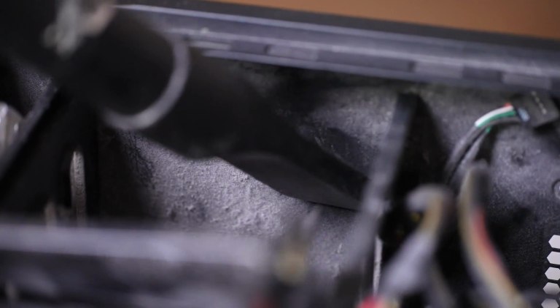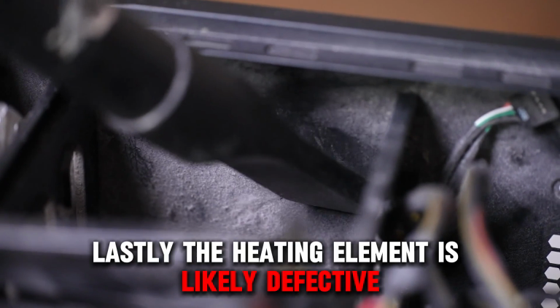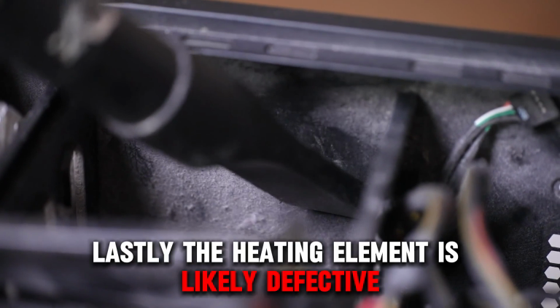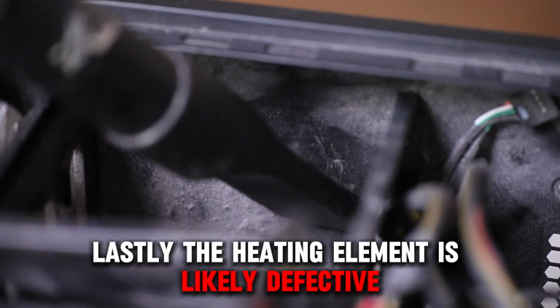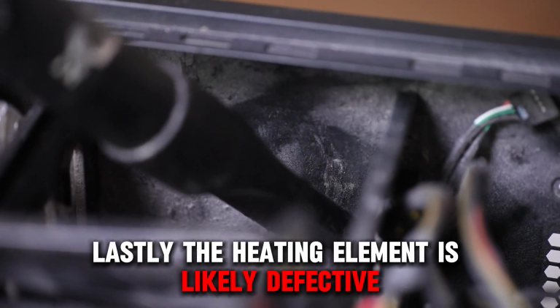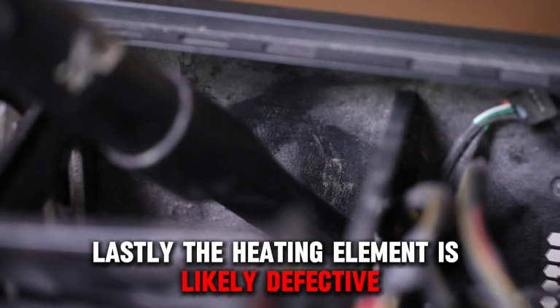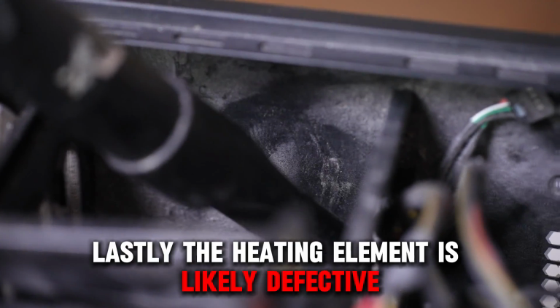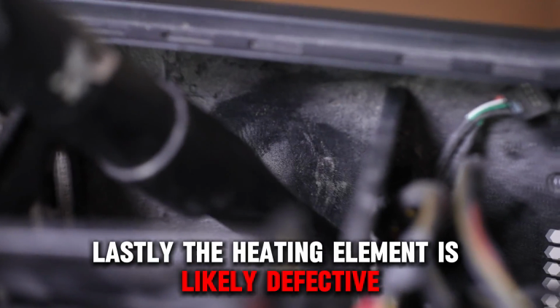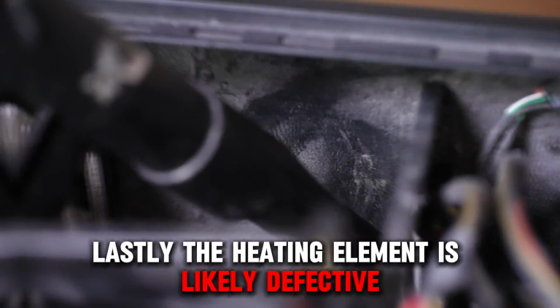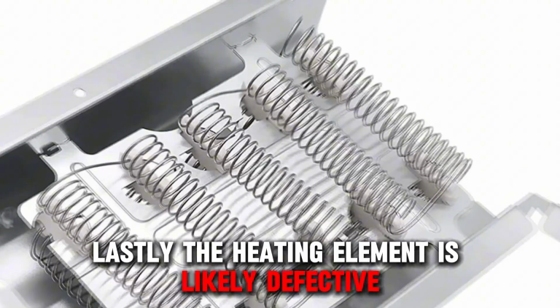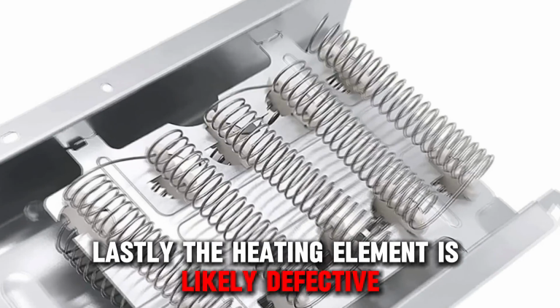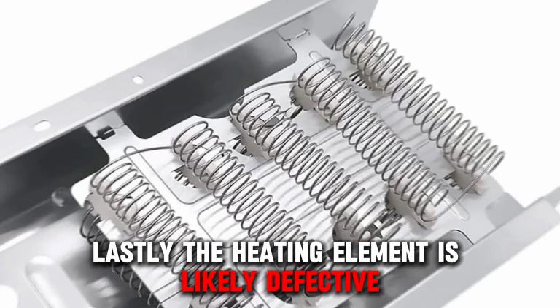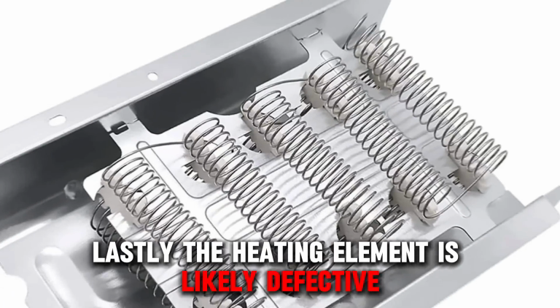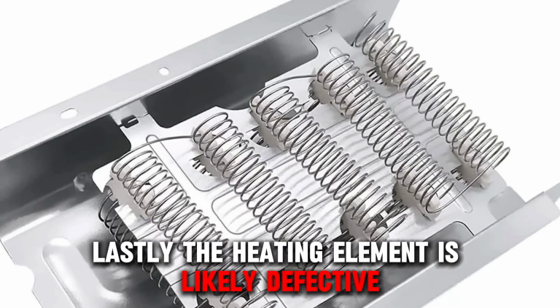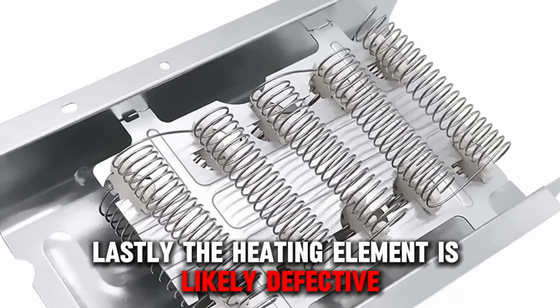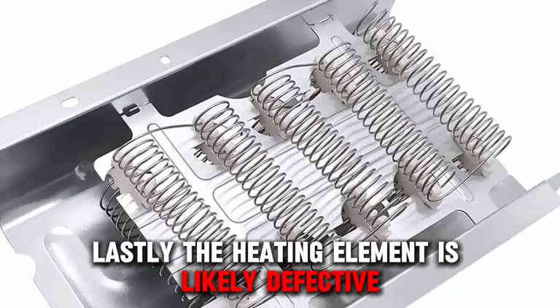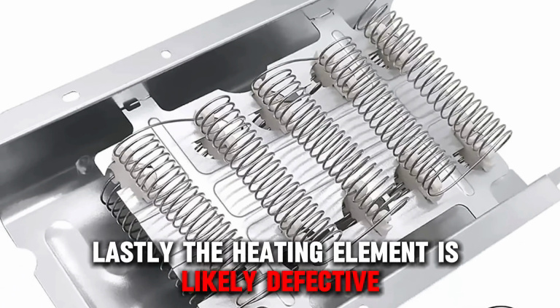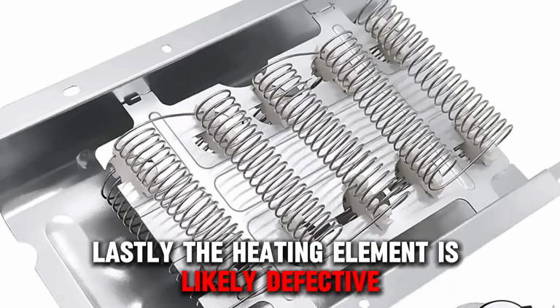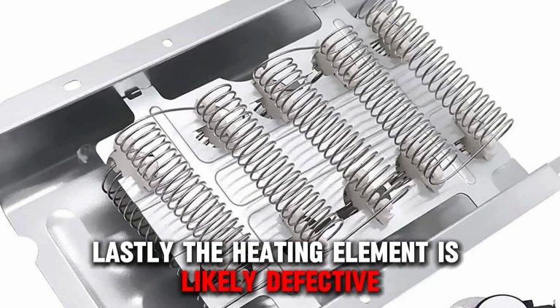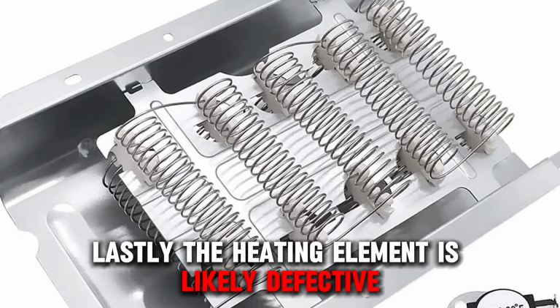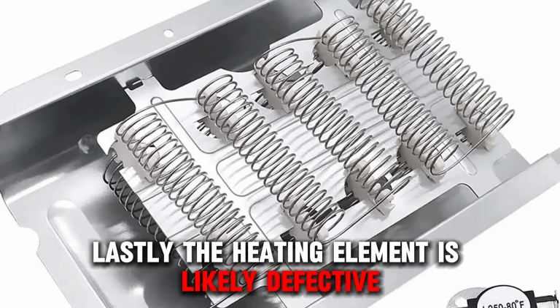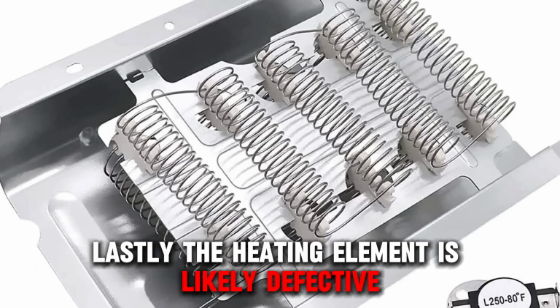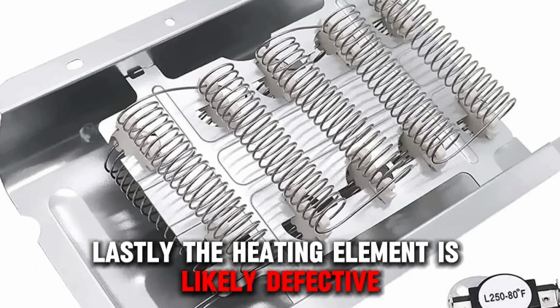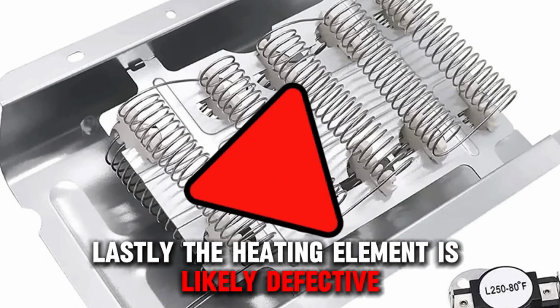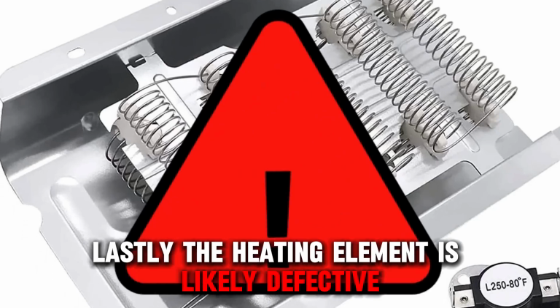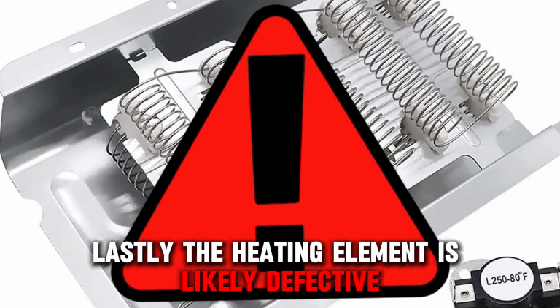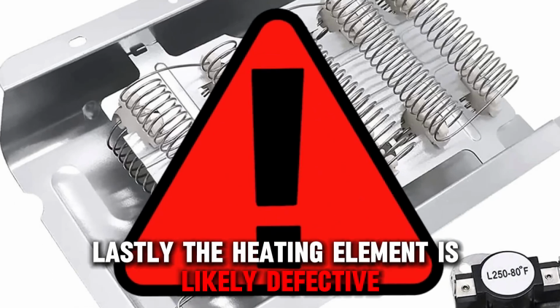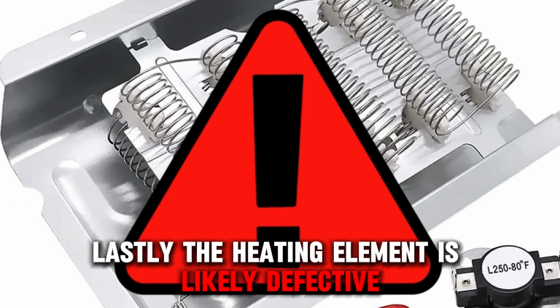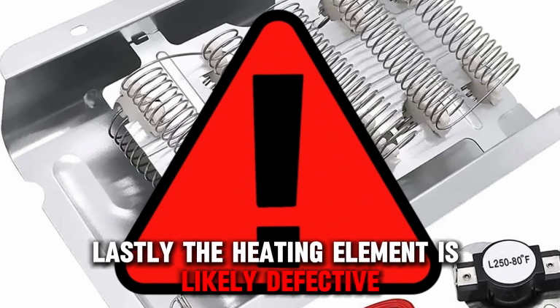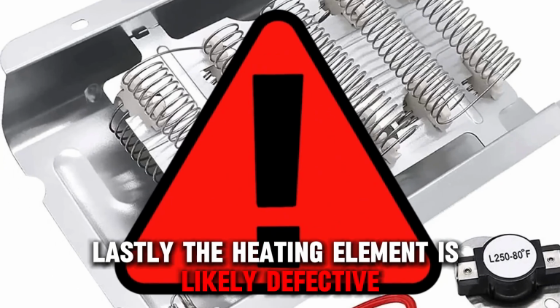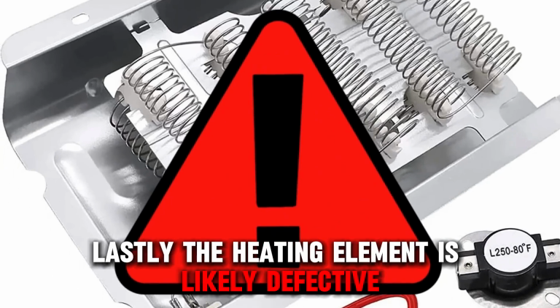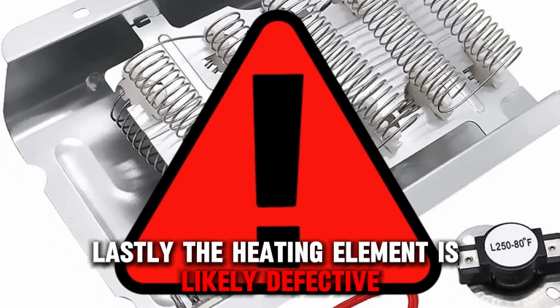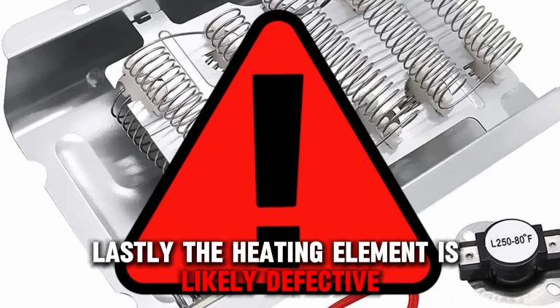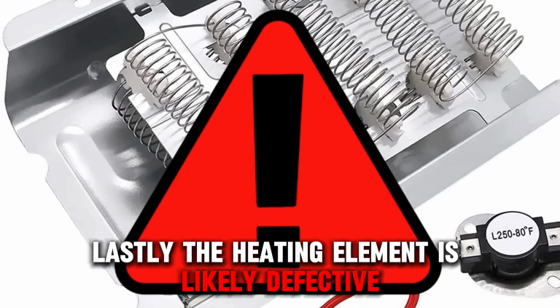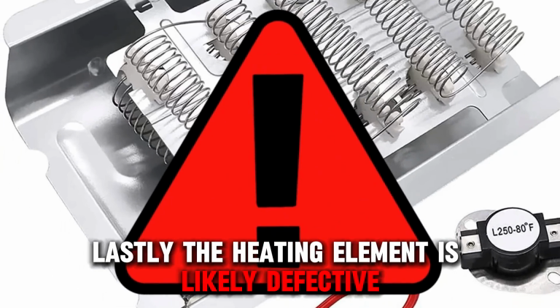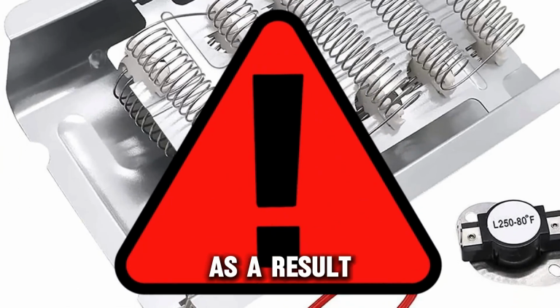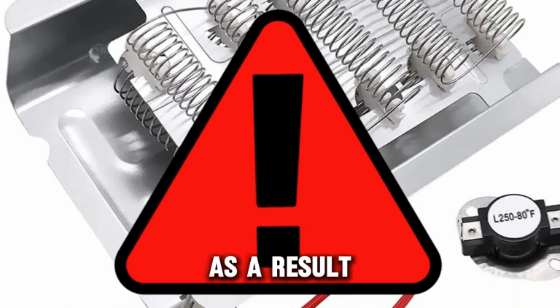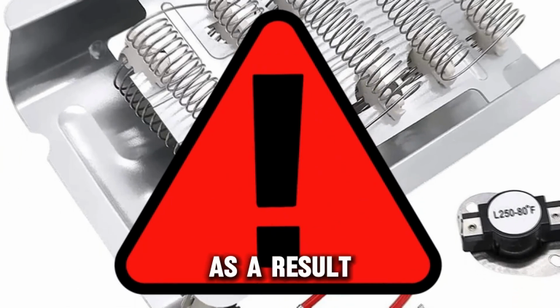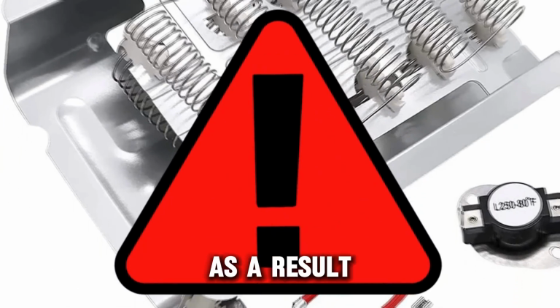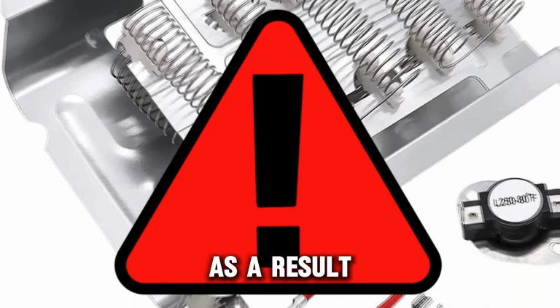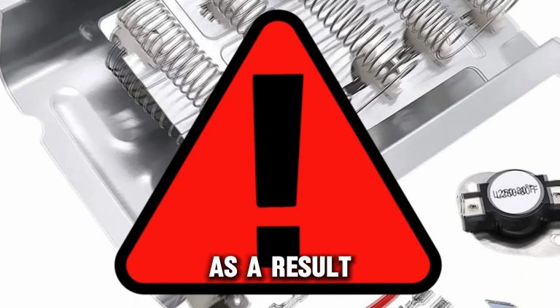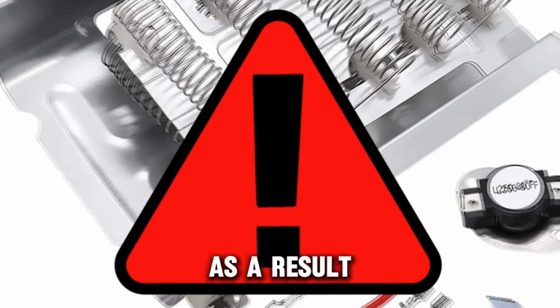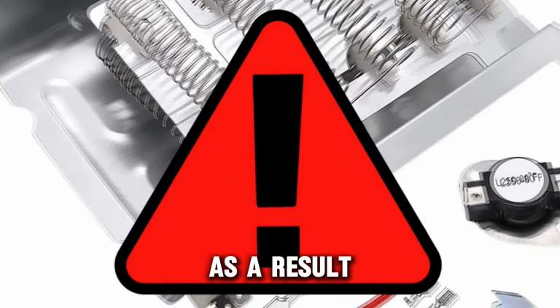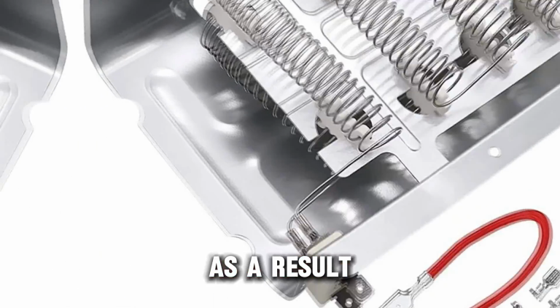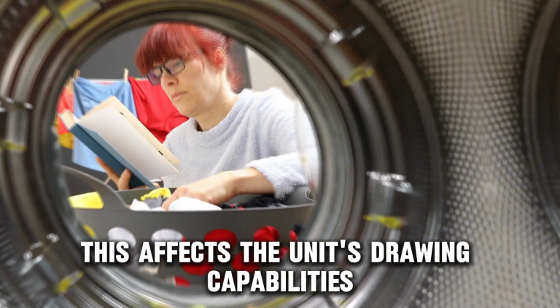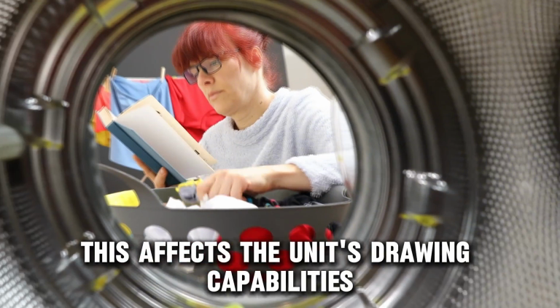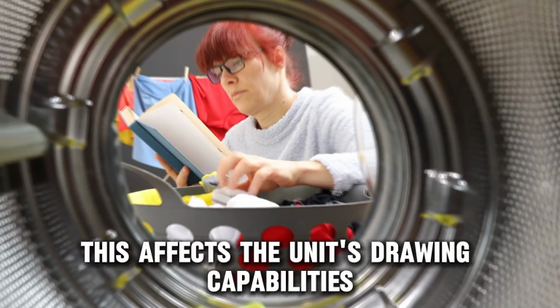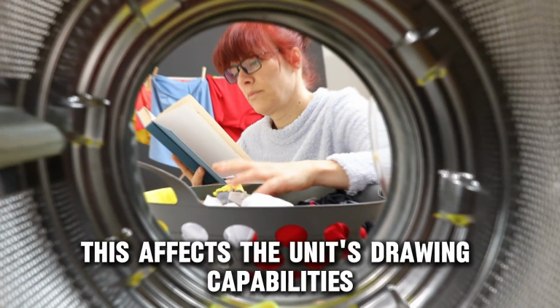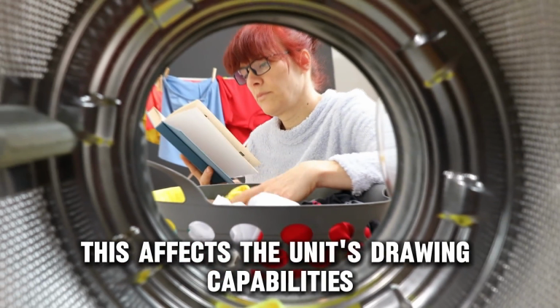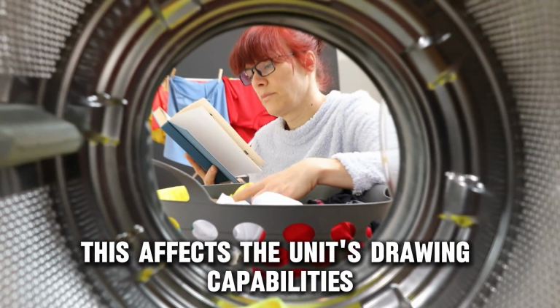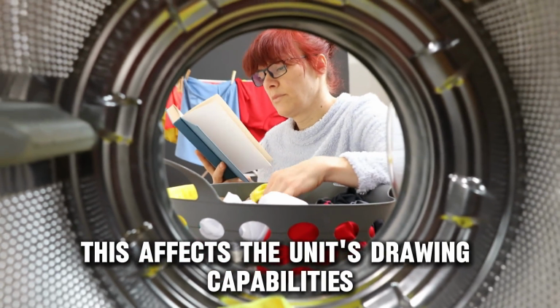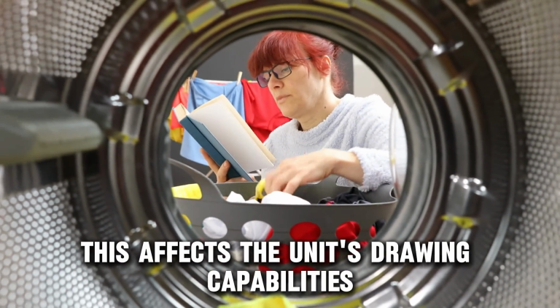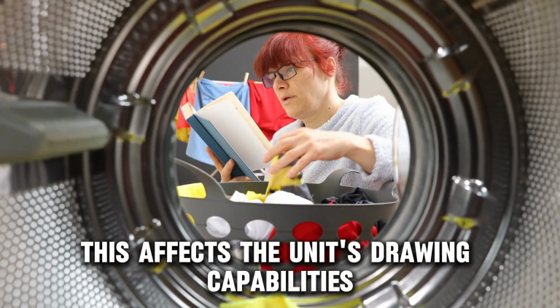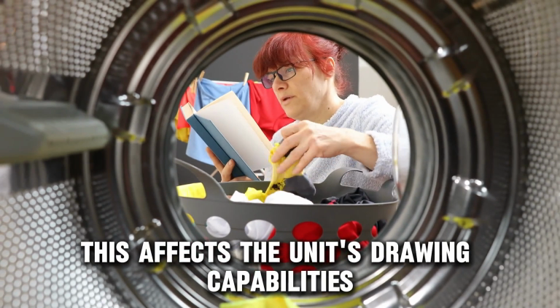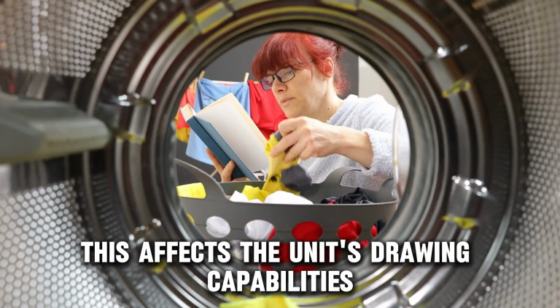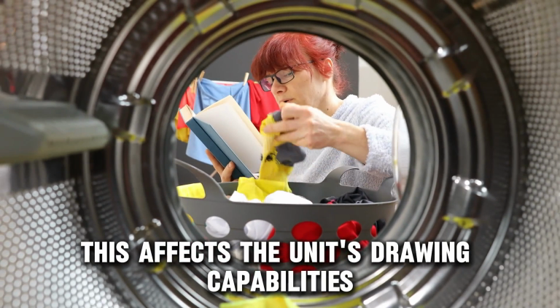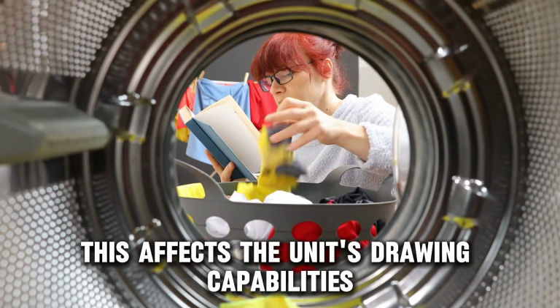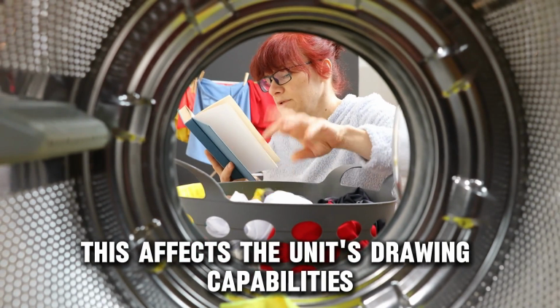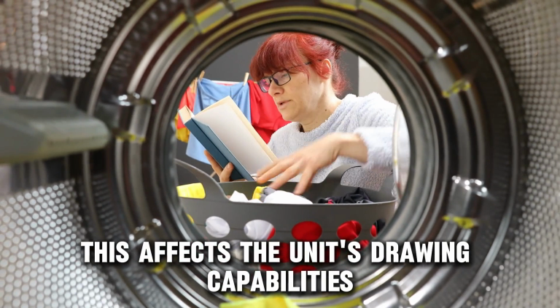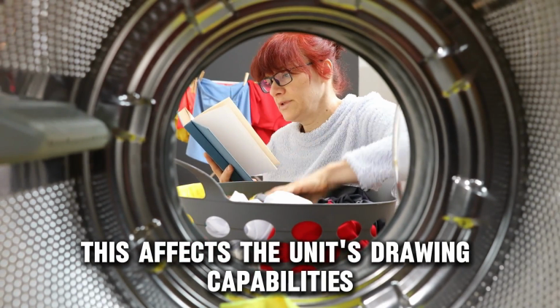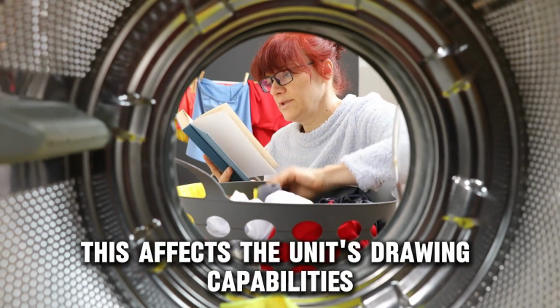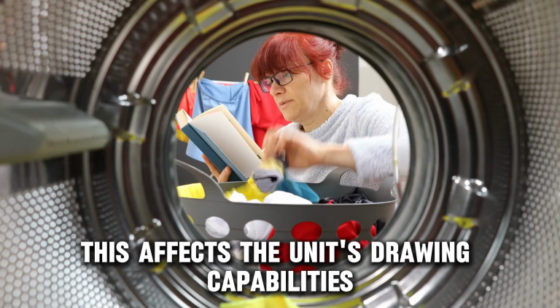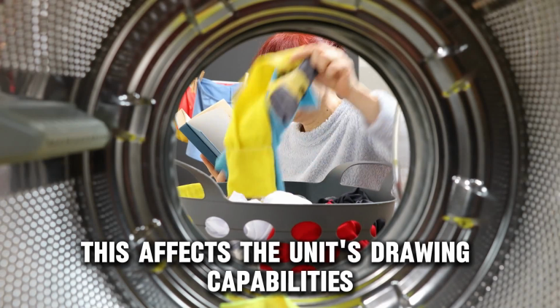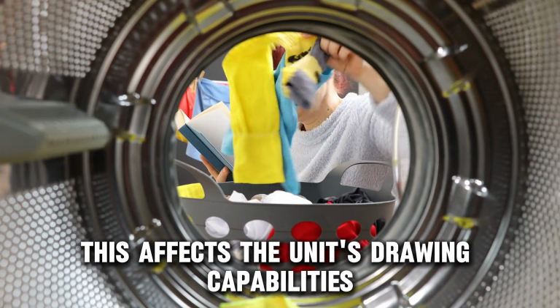Lastly, the heating element is likely defective. As a result, this affects the unit's drying capabilities.